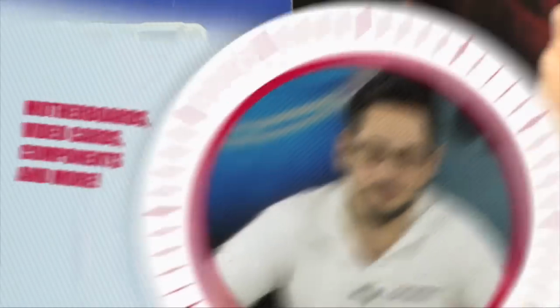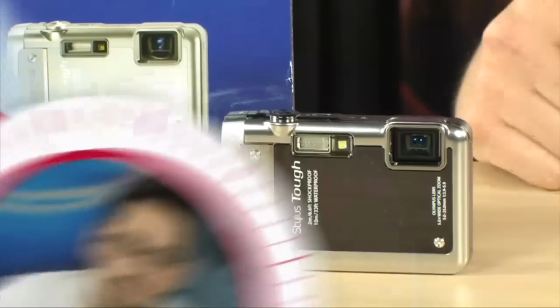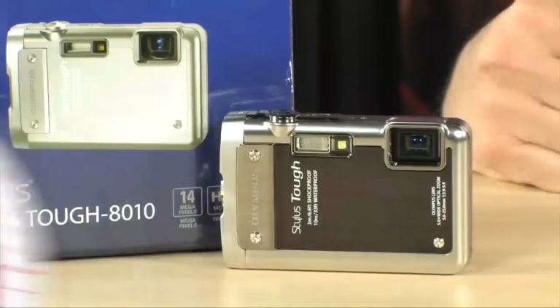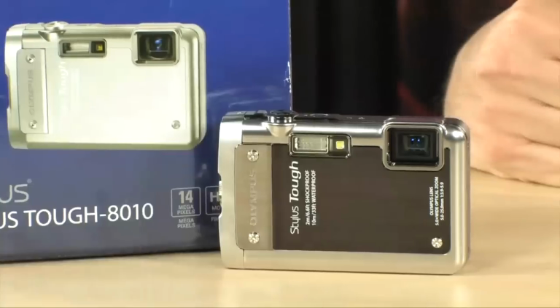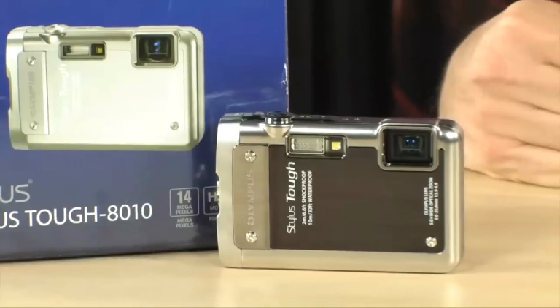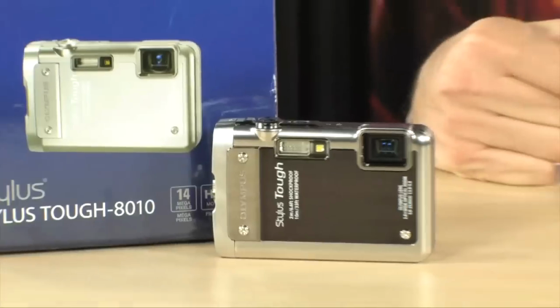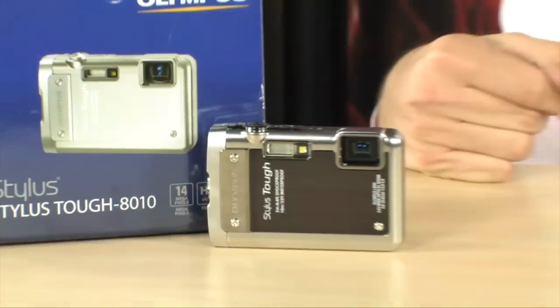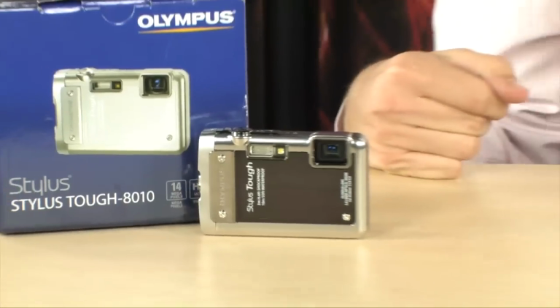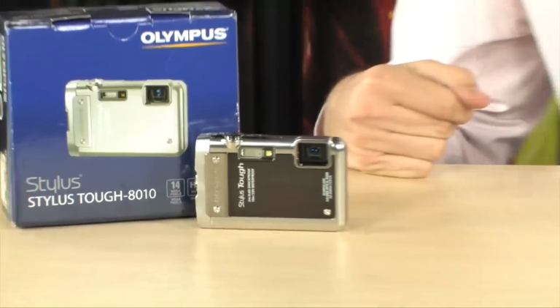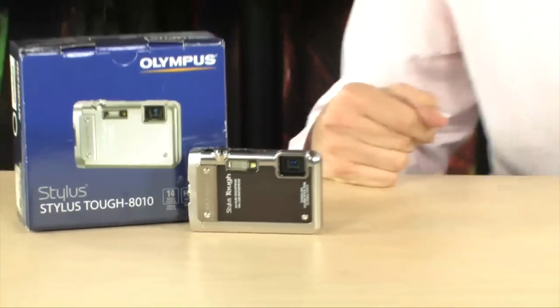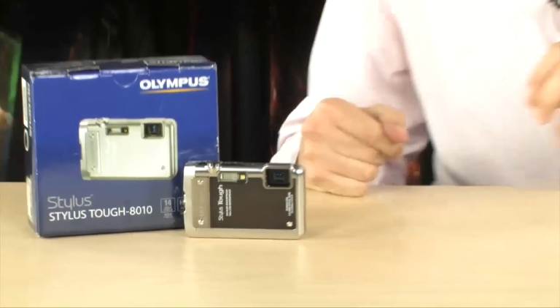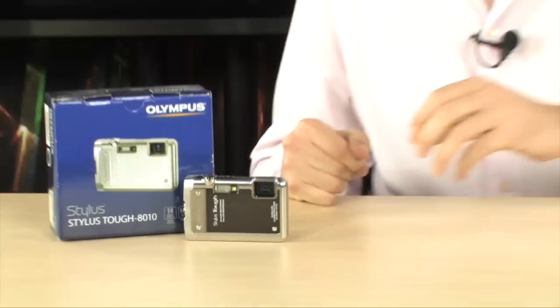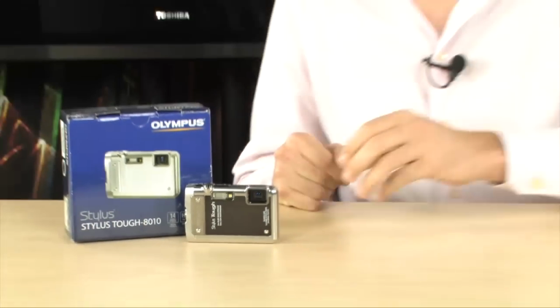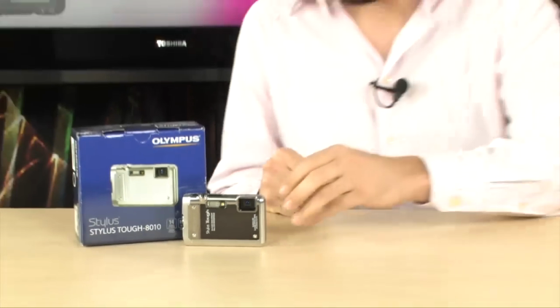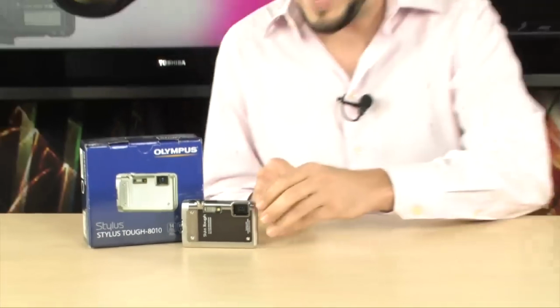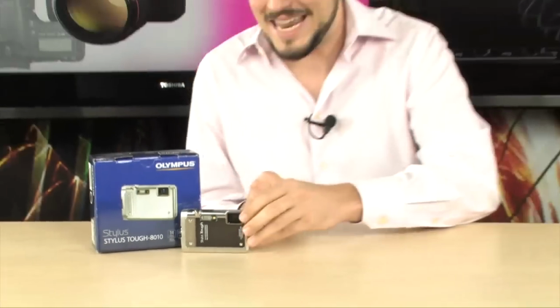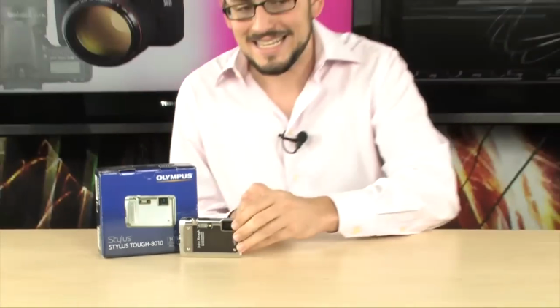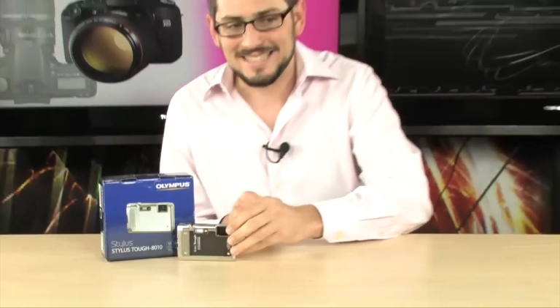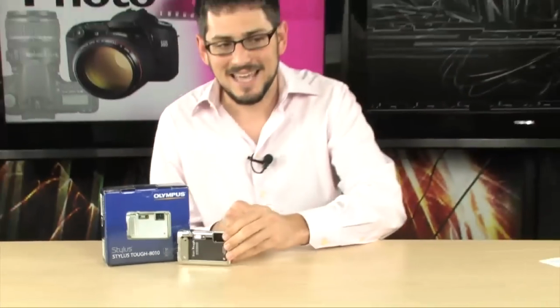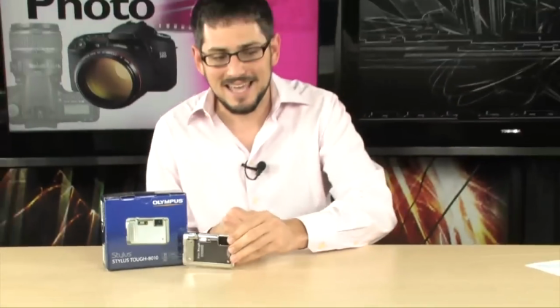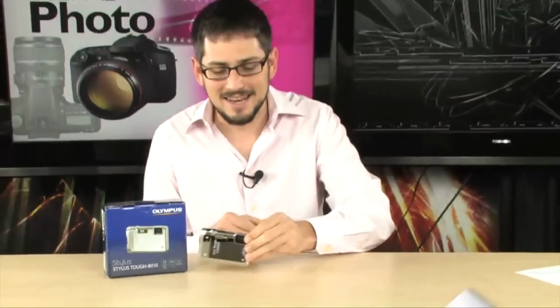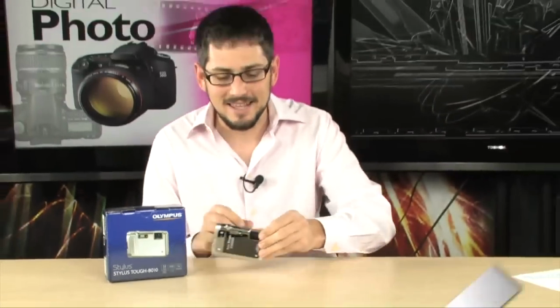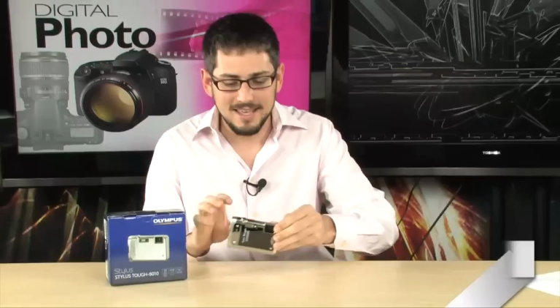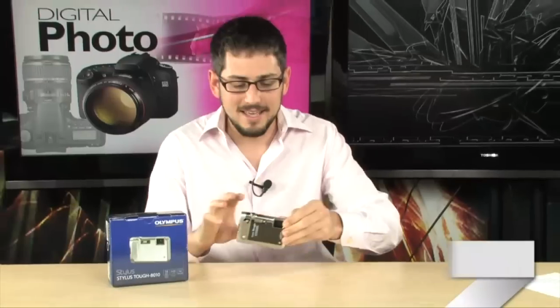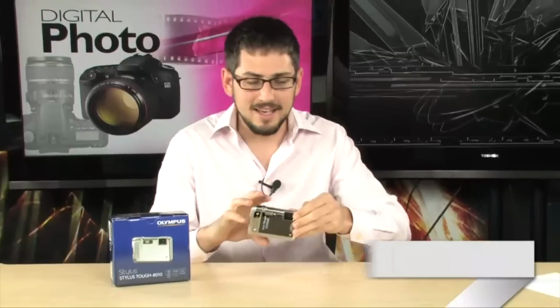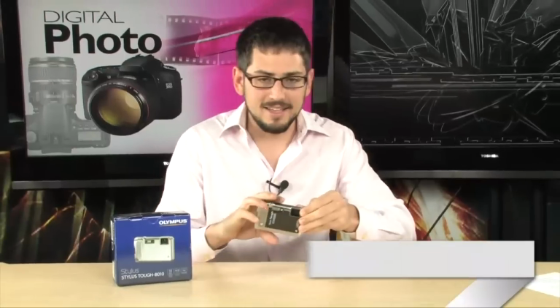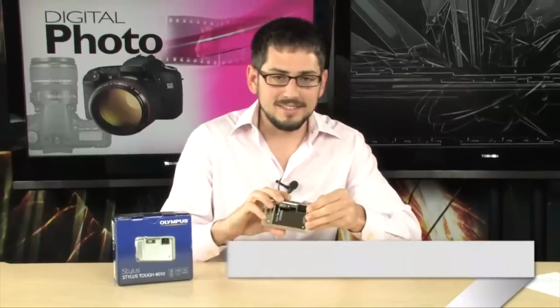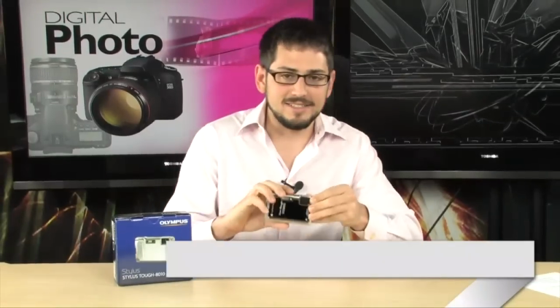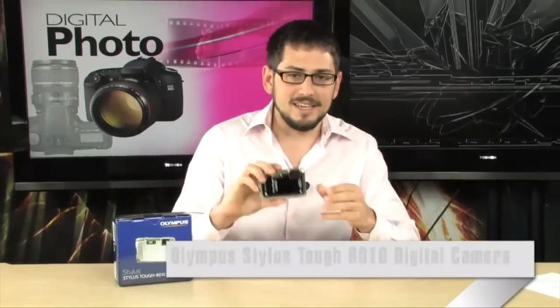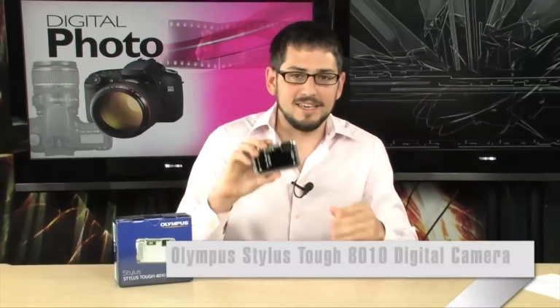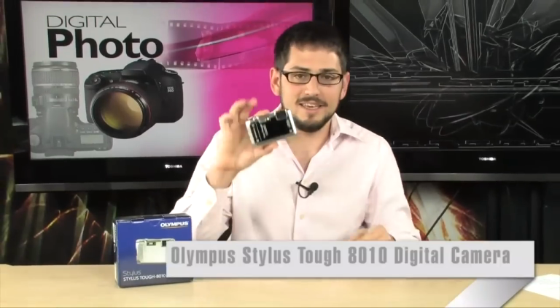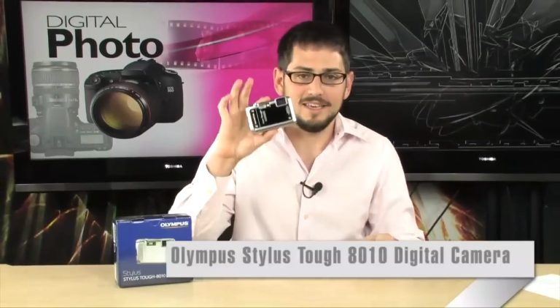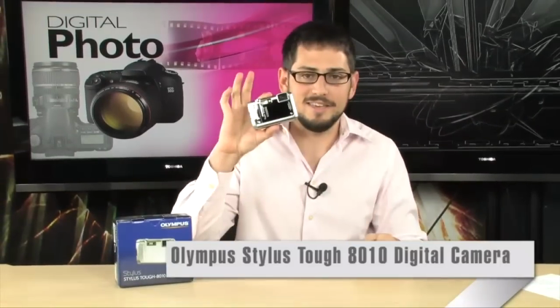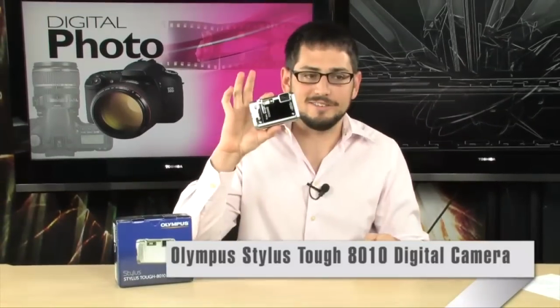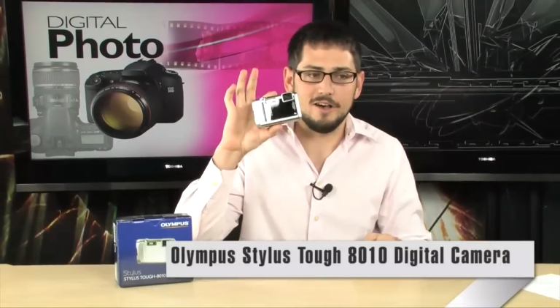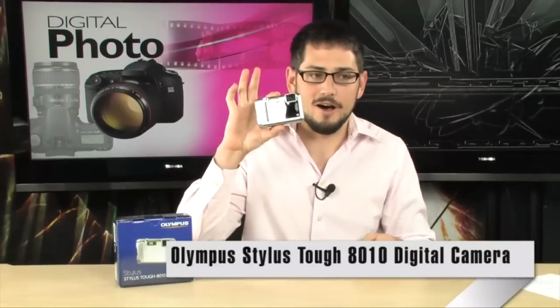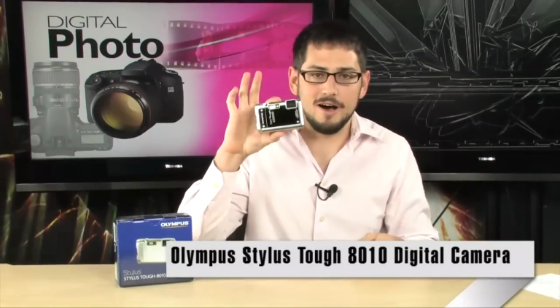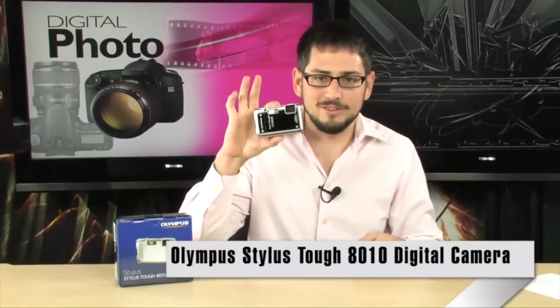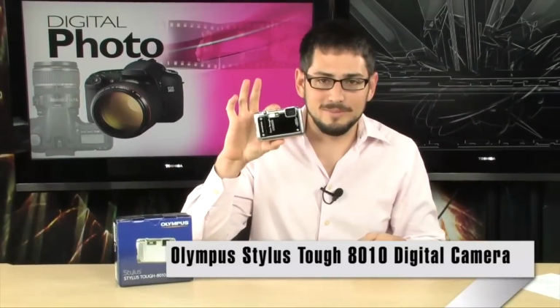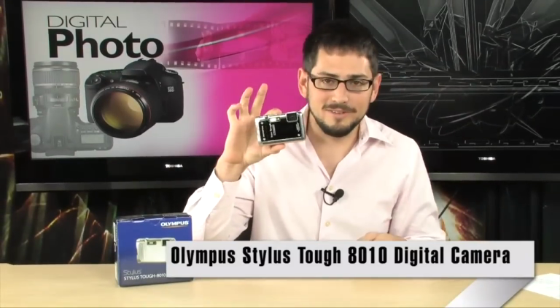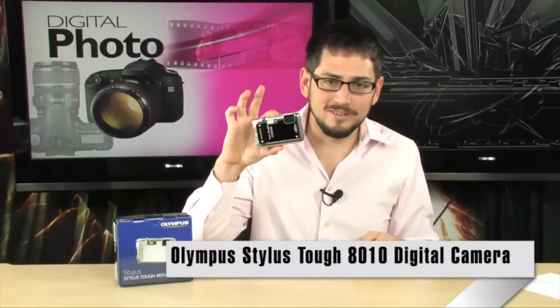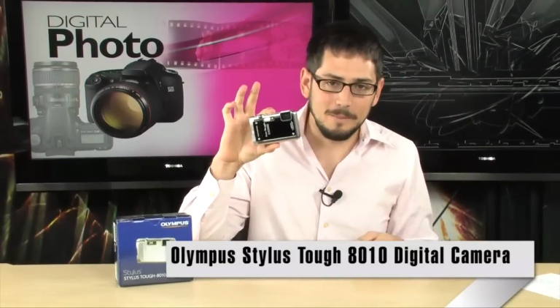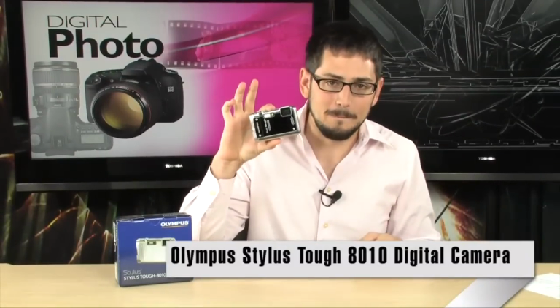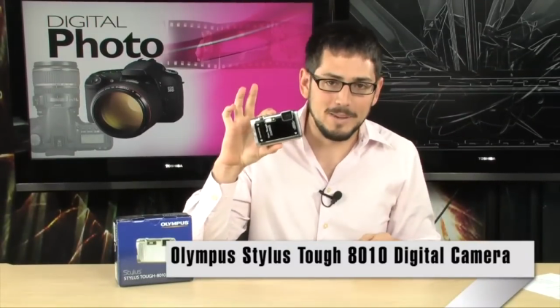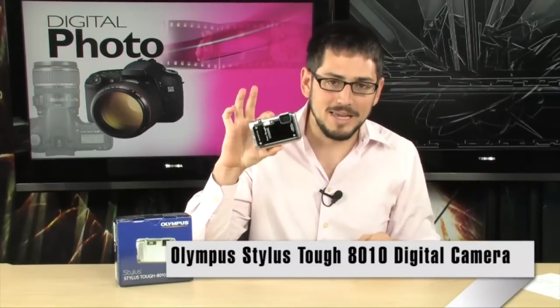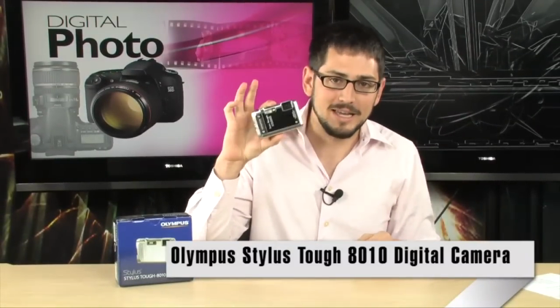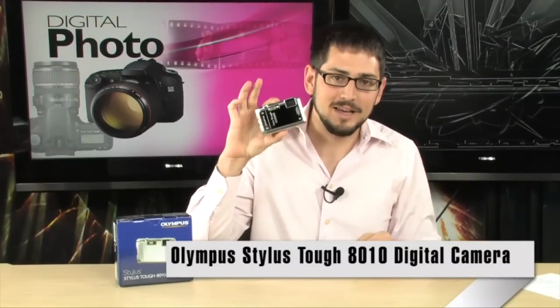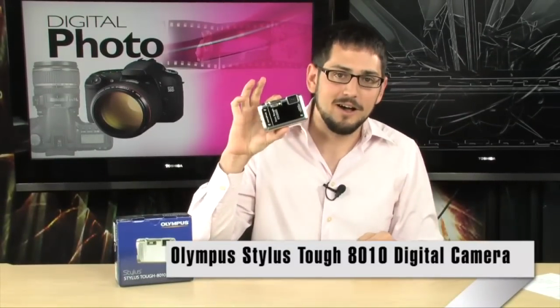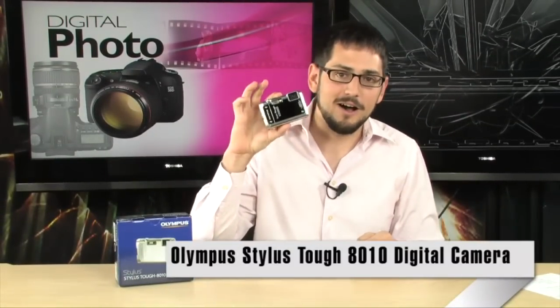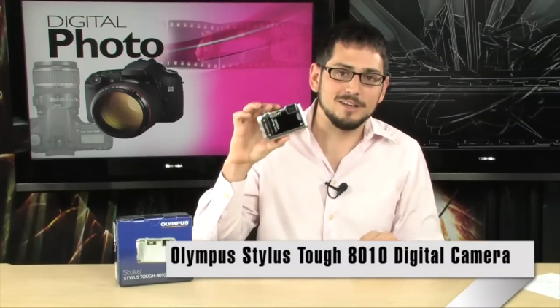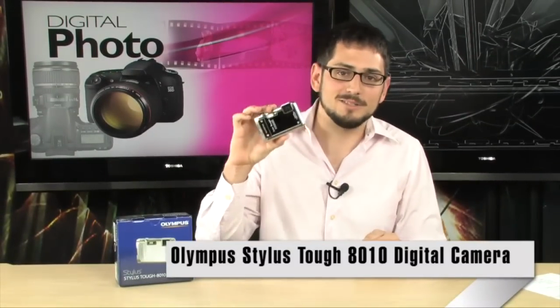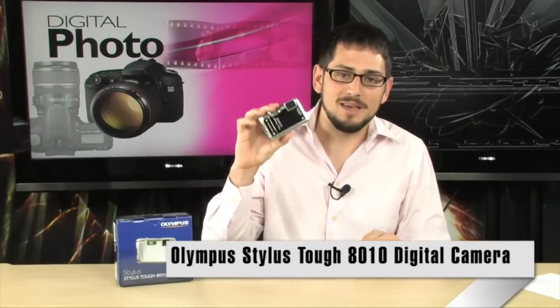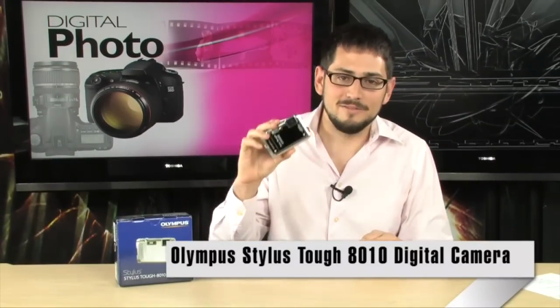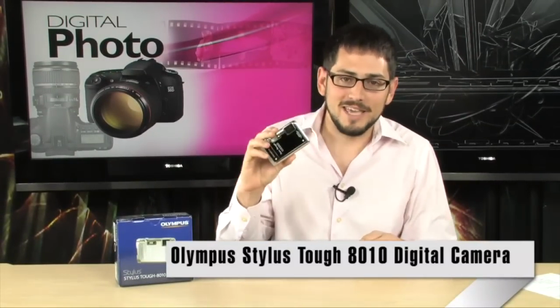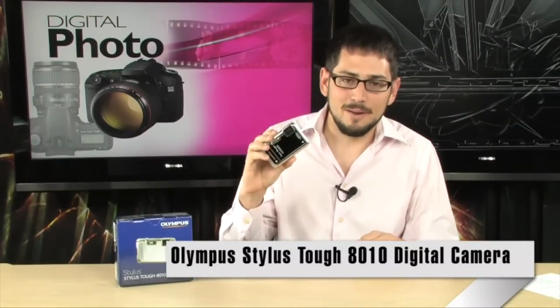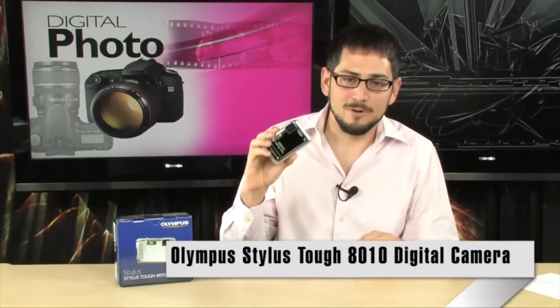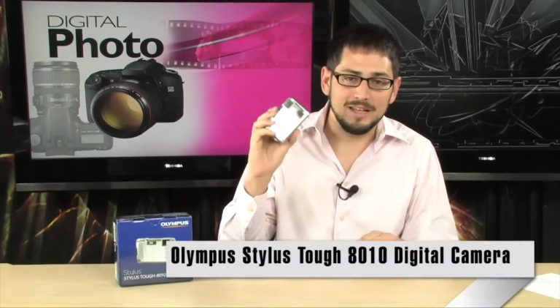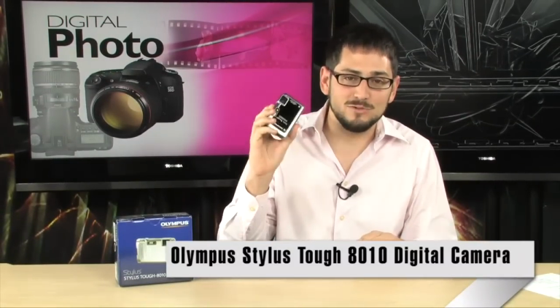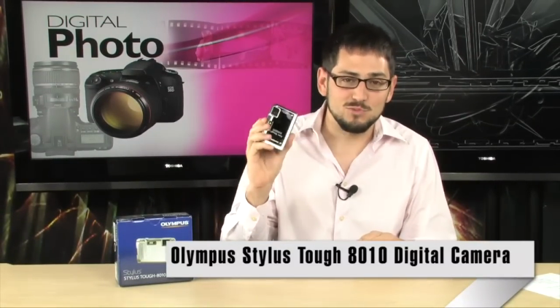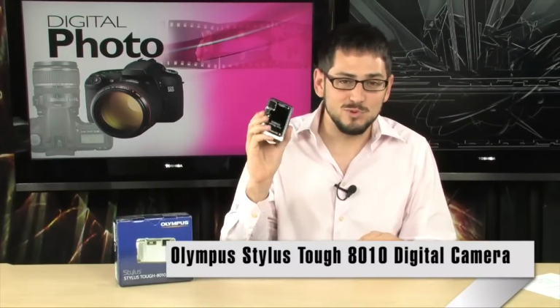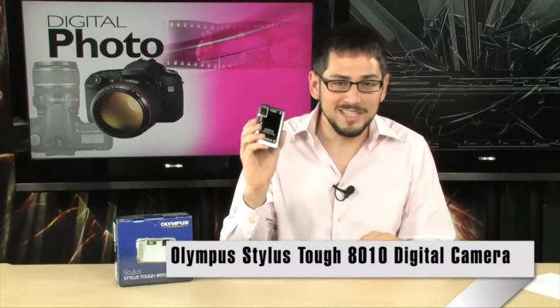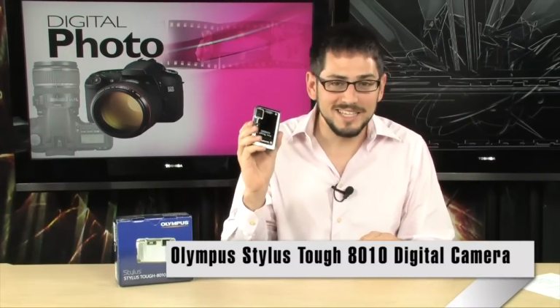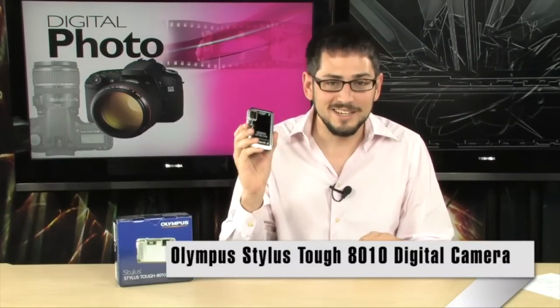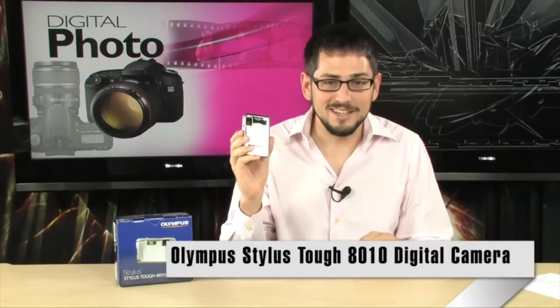Alright, we're looking at the Stylus Tough 8010. This thing is awesome. This is a big, awesome, heavy camera. It's really good.